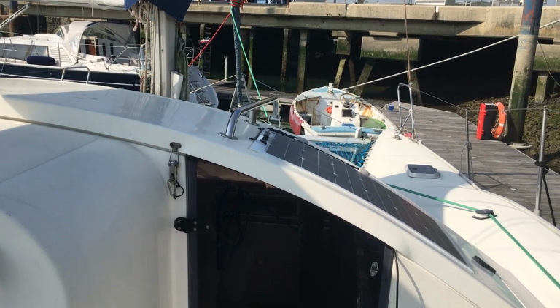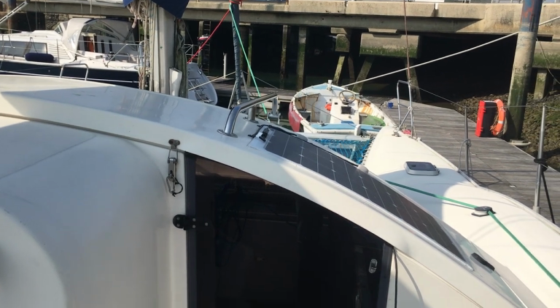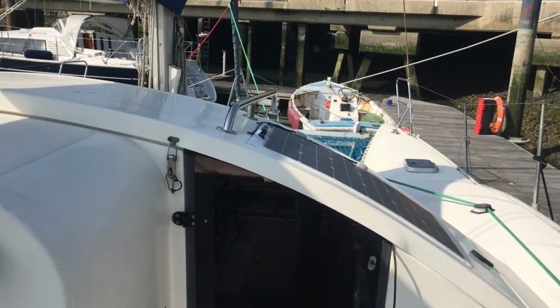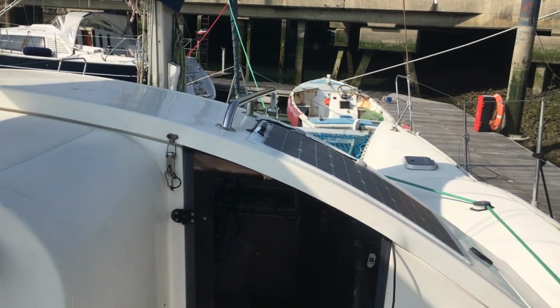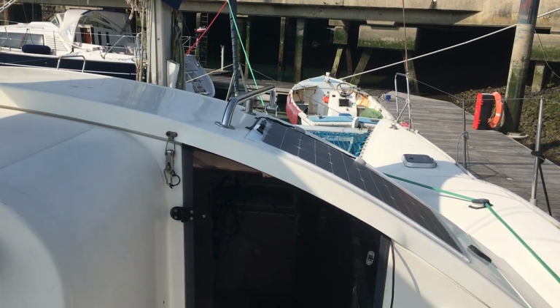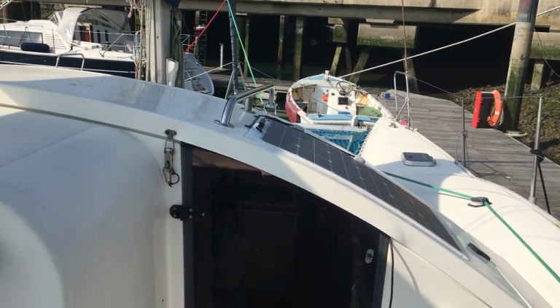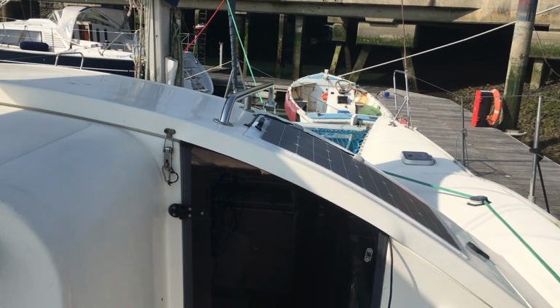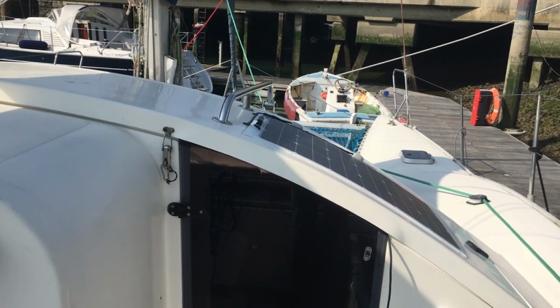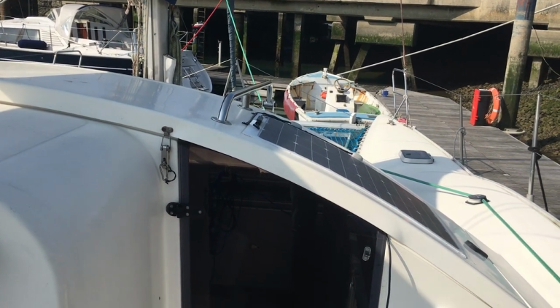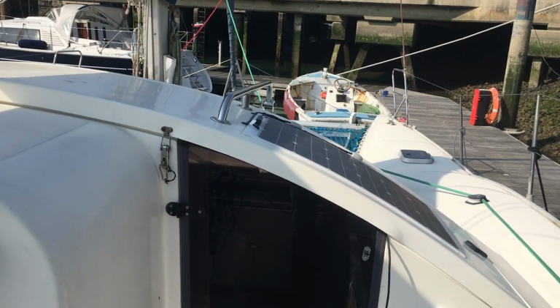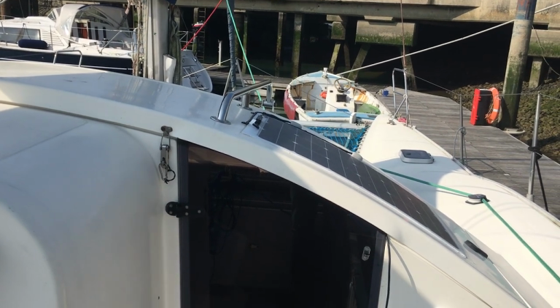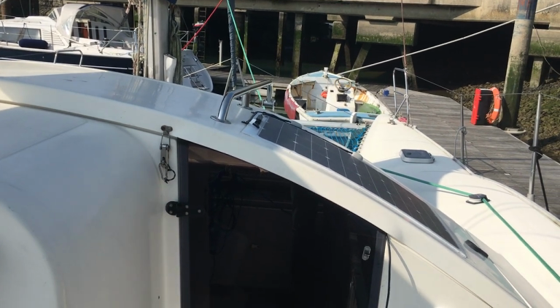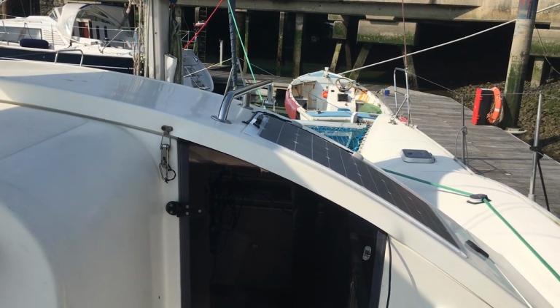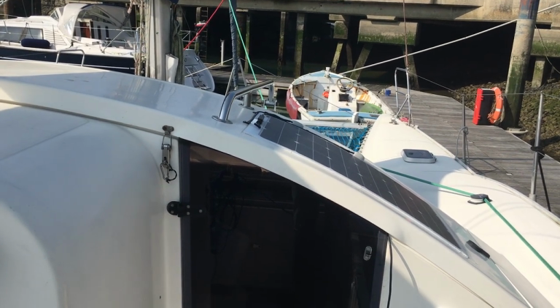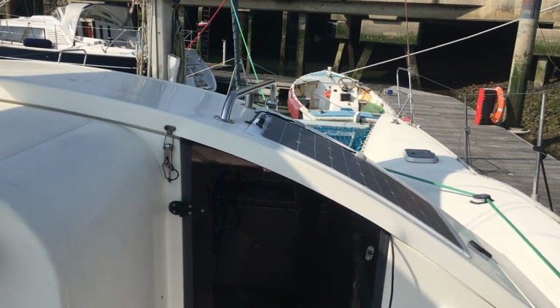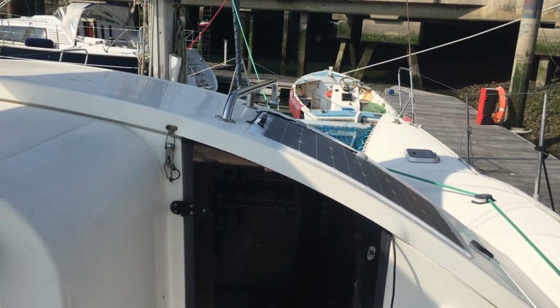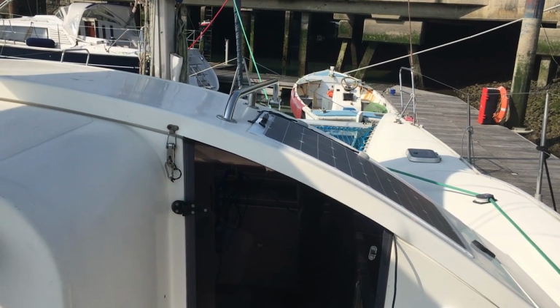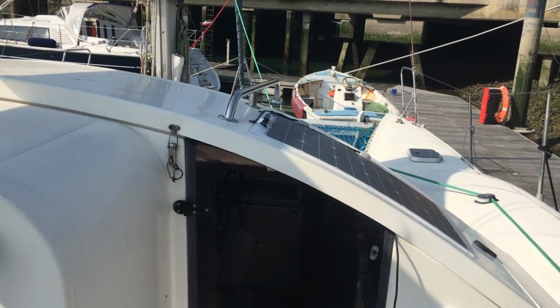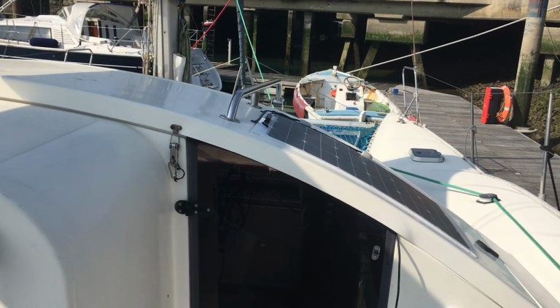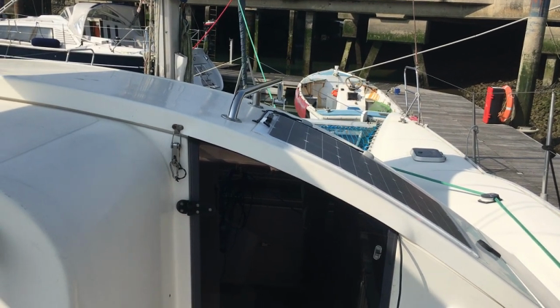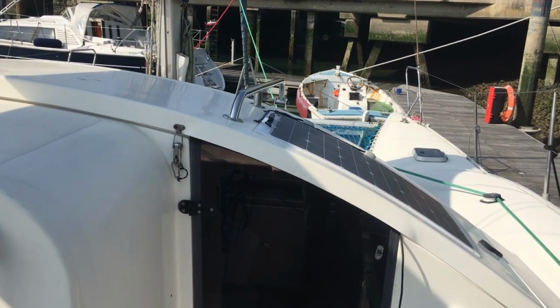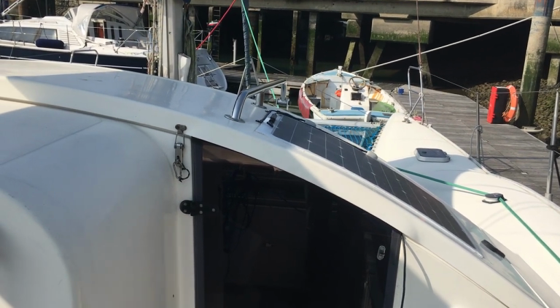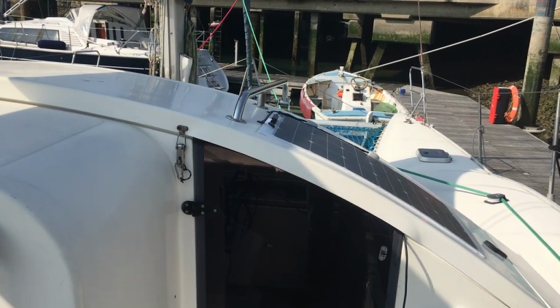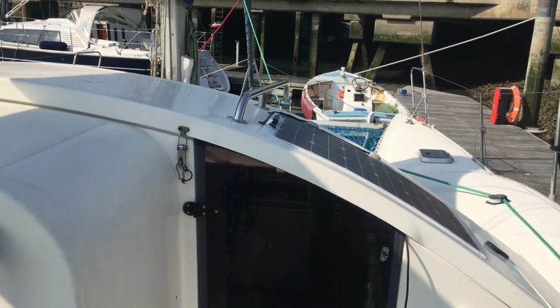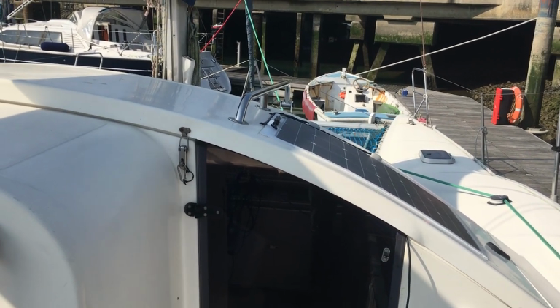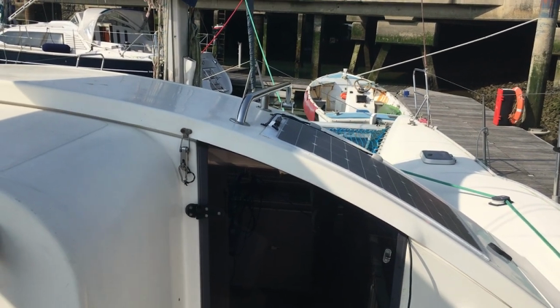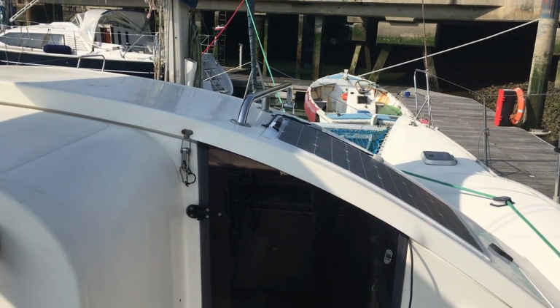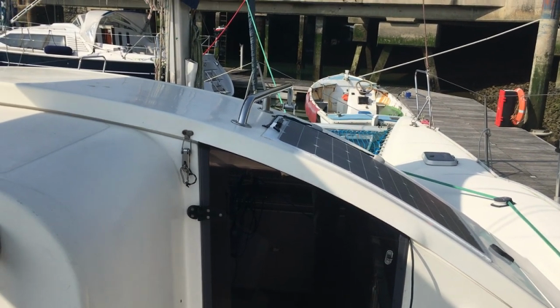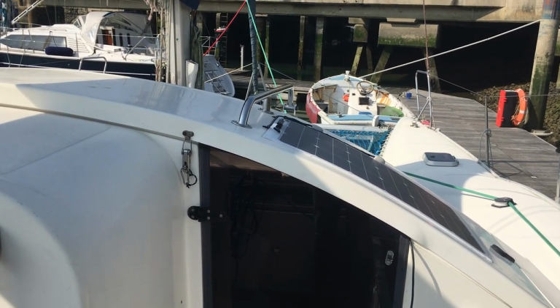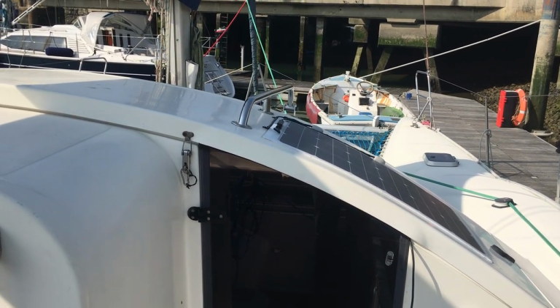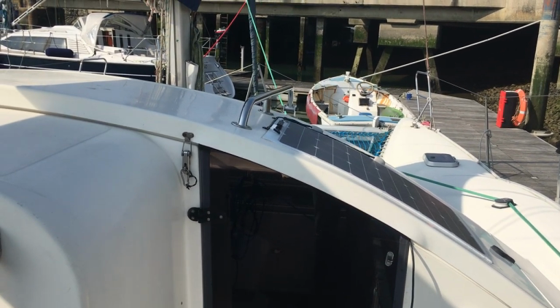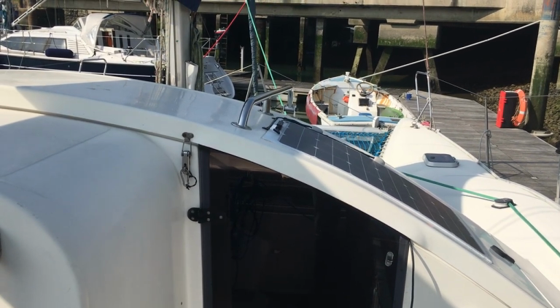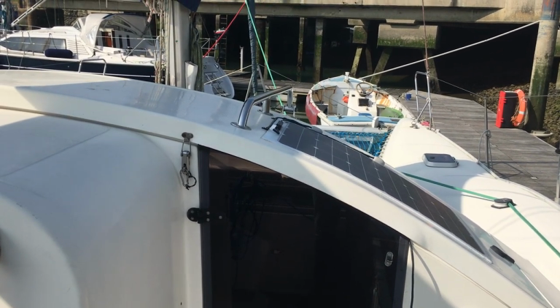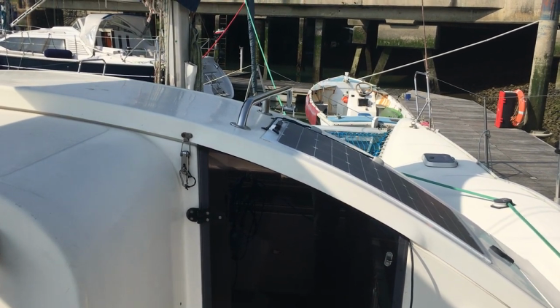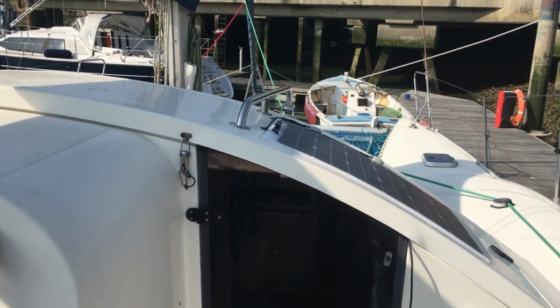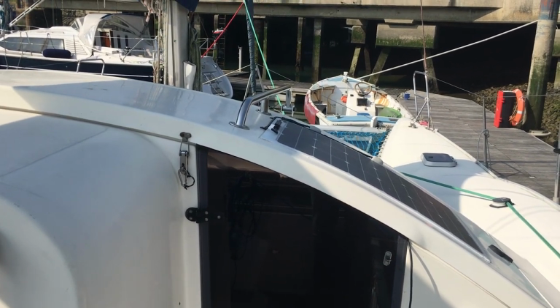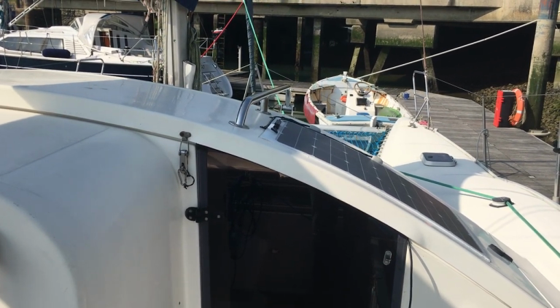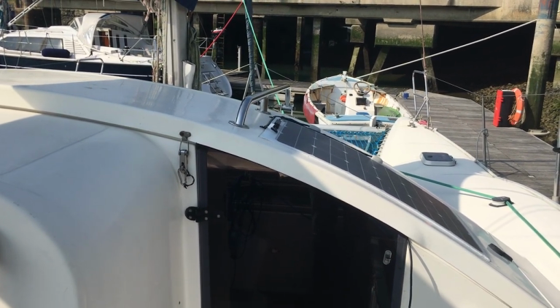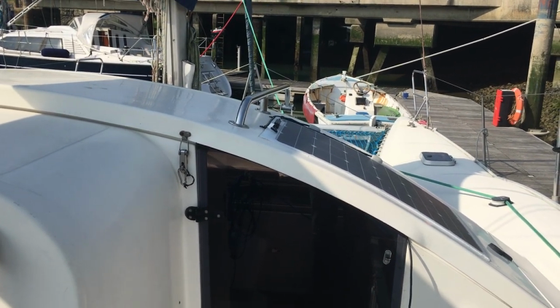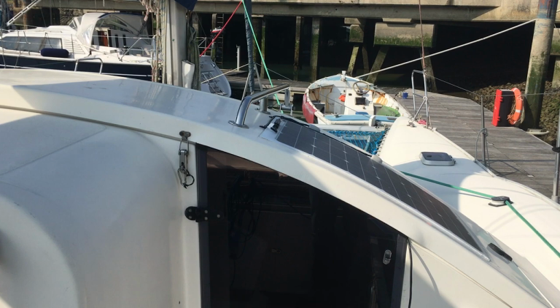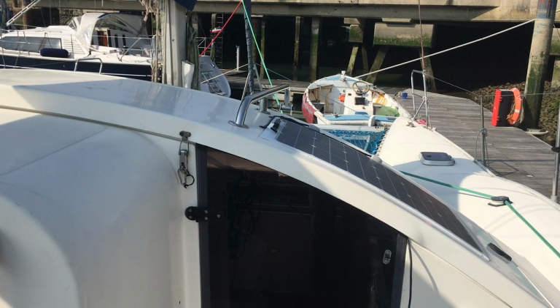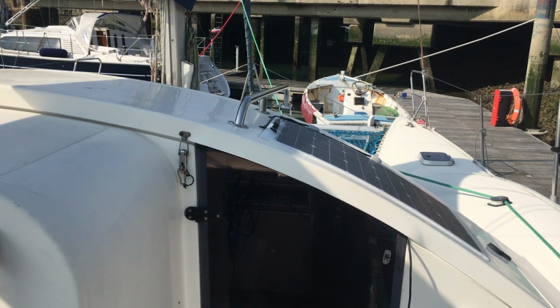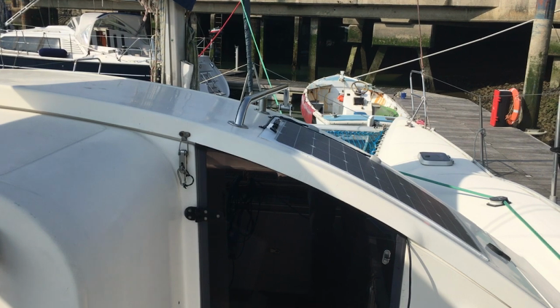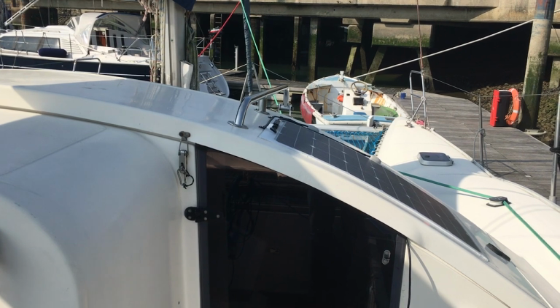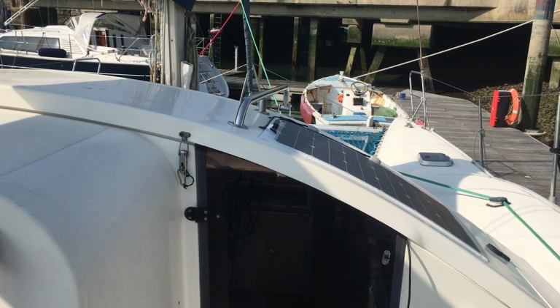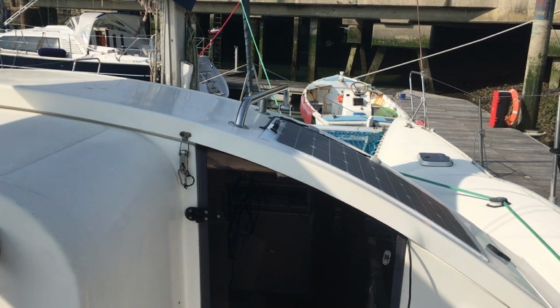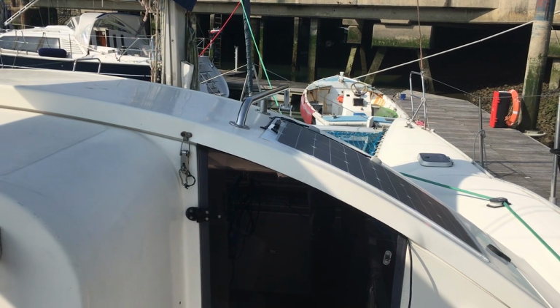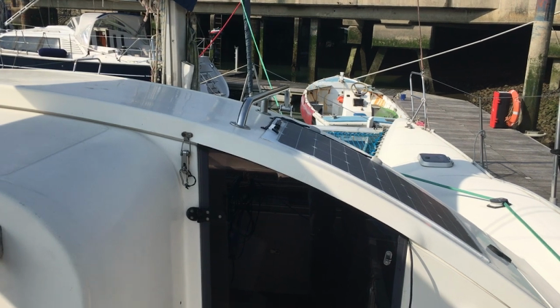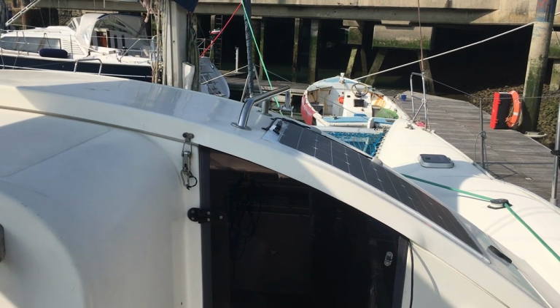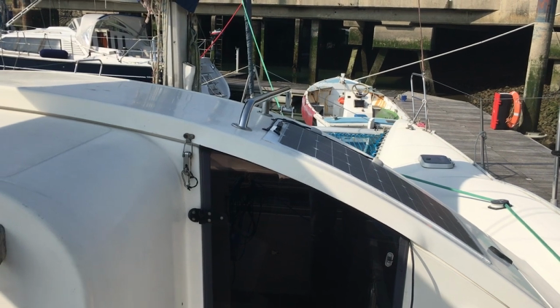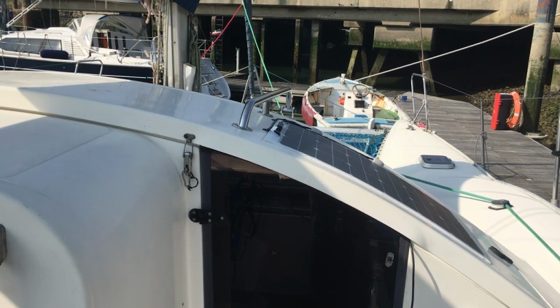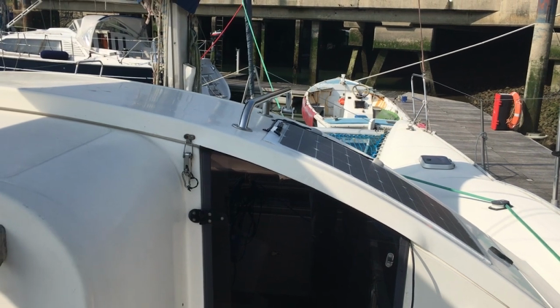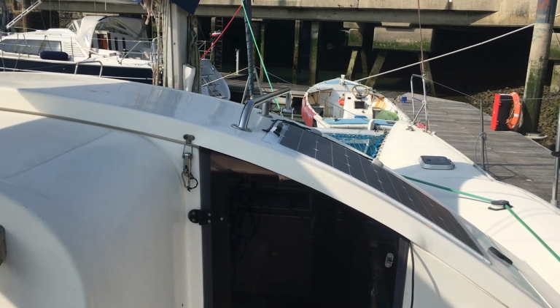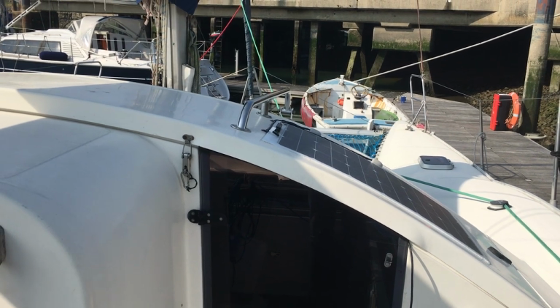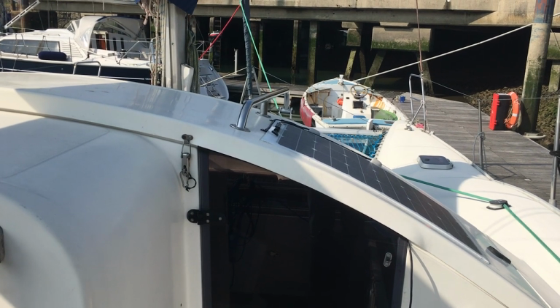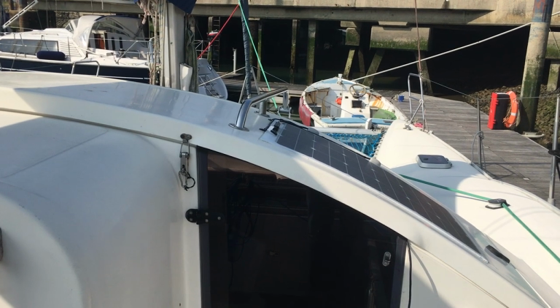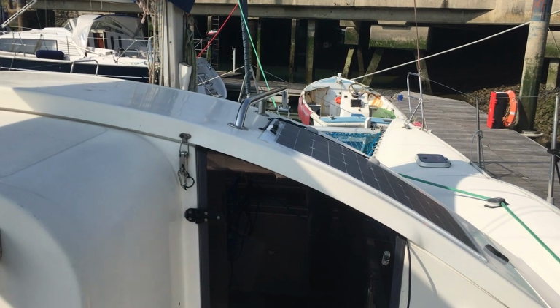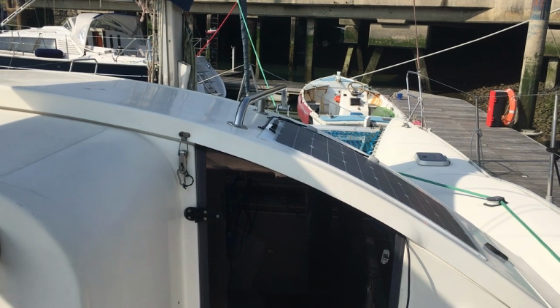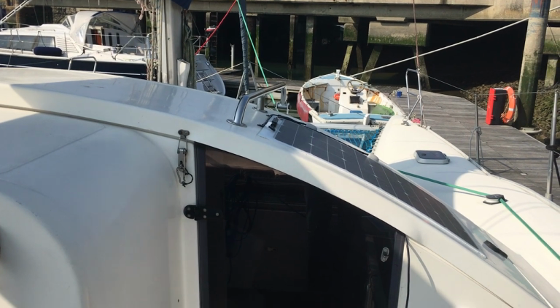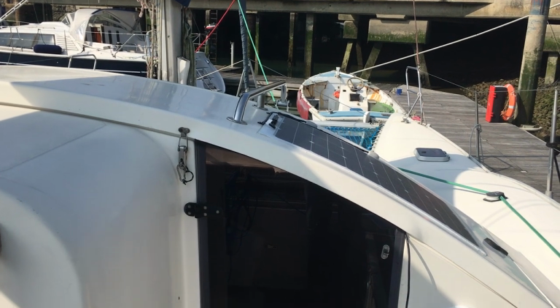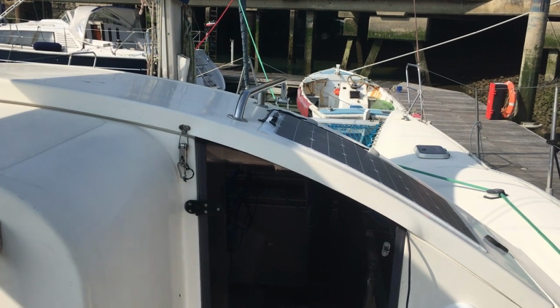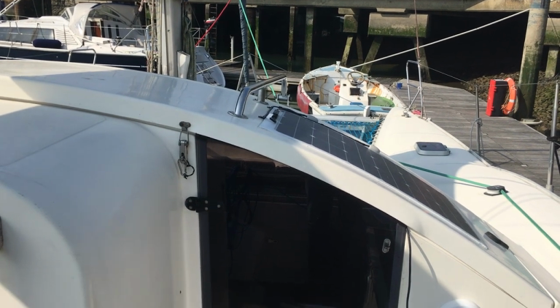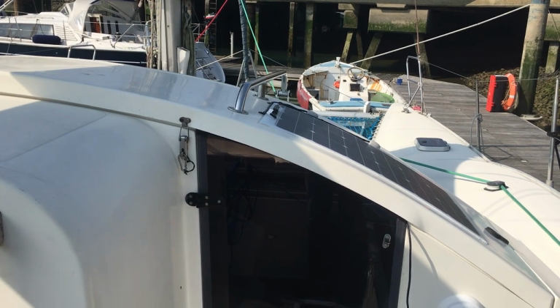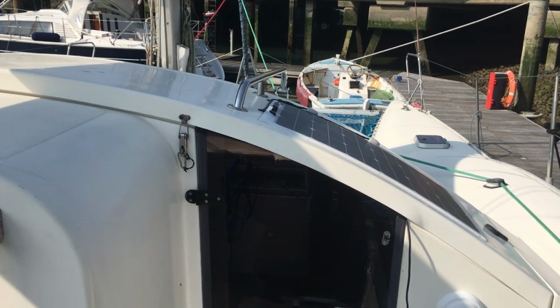Hello and welcome aboard this Maldives 32 Catamaran we've got for sale with Boatshed Port Solent. Just a quick video to show you the upper deck.